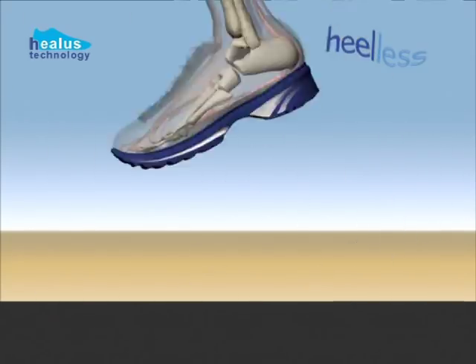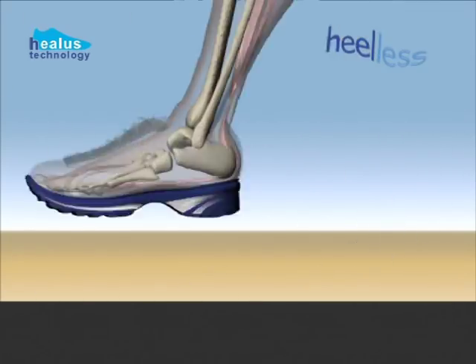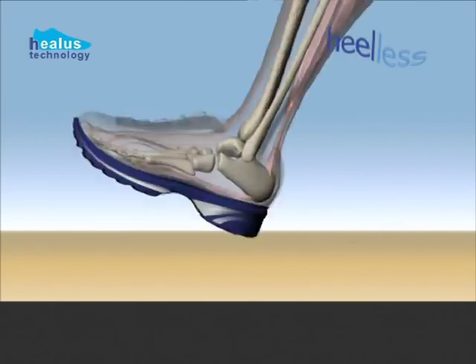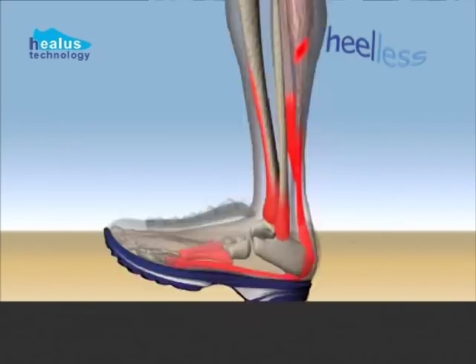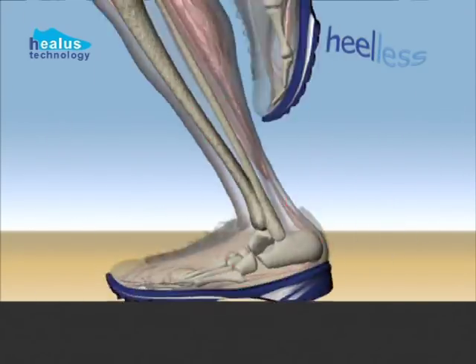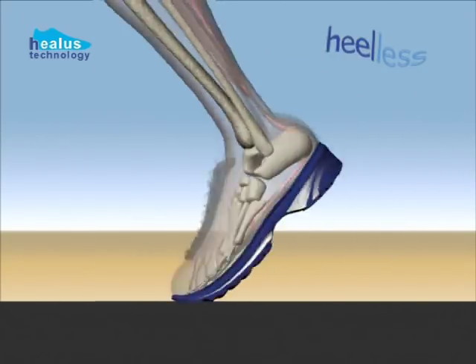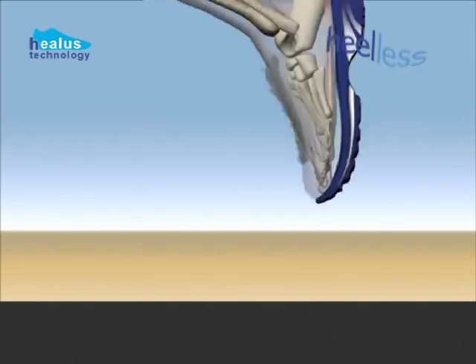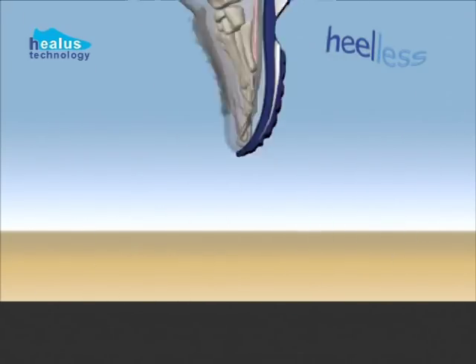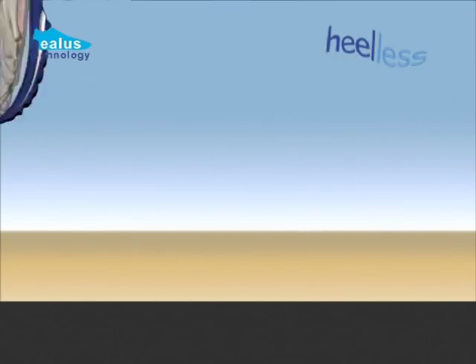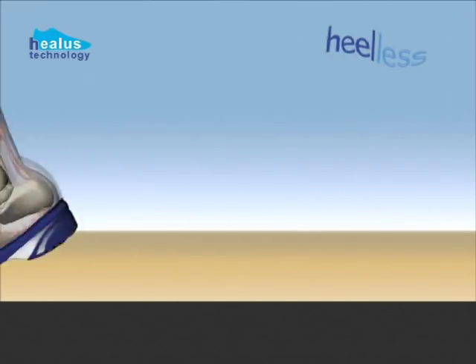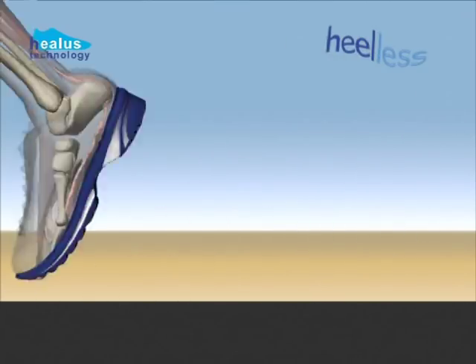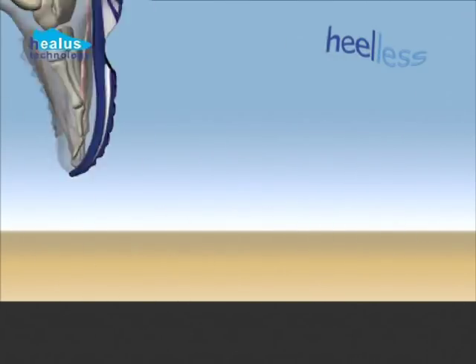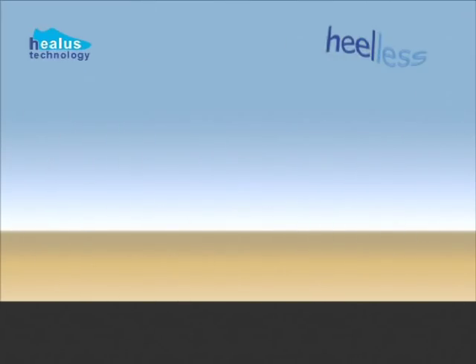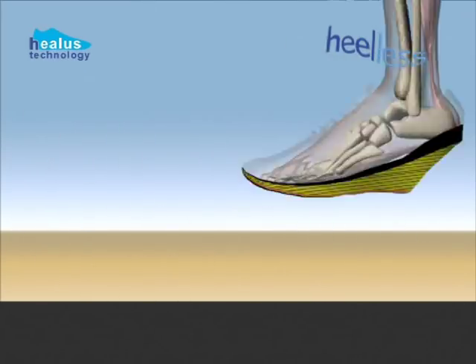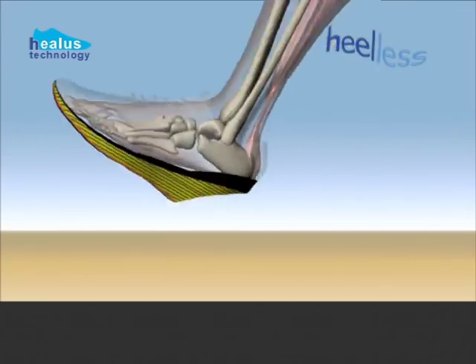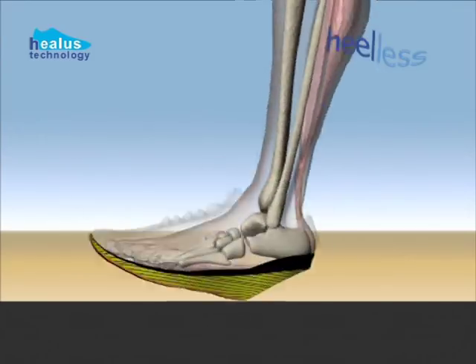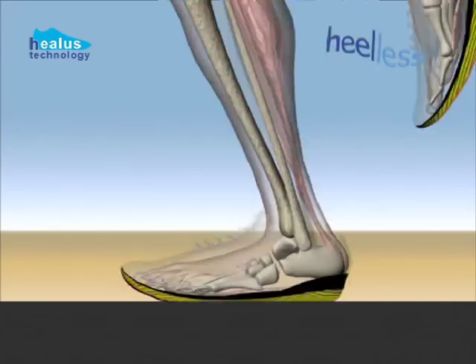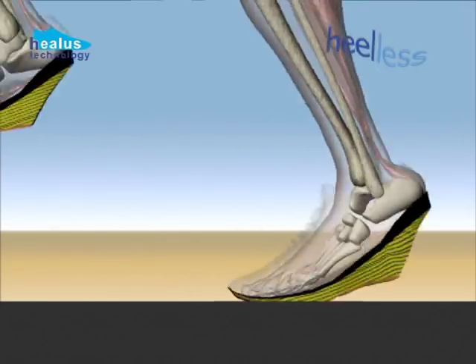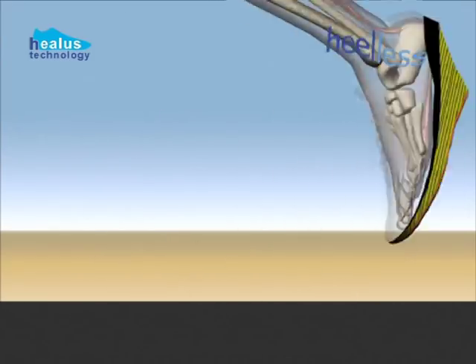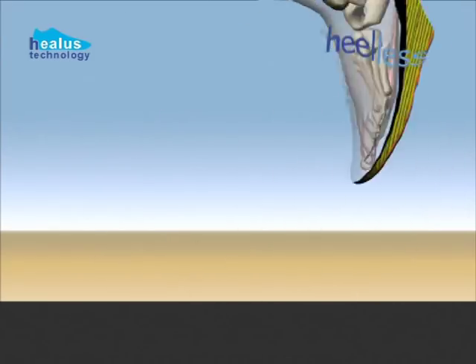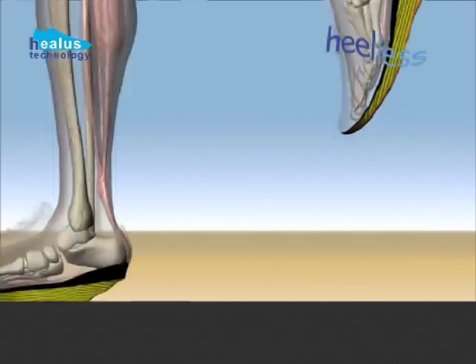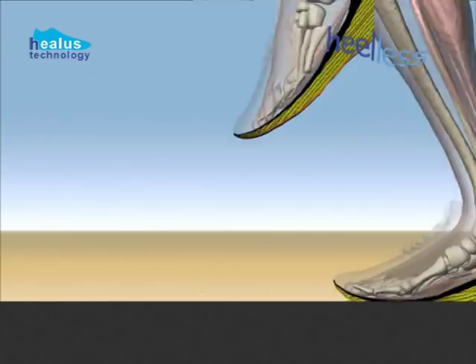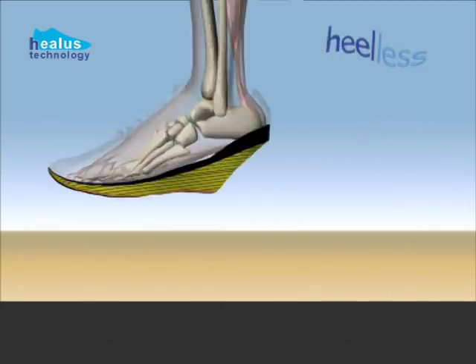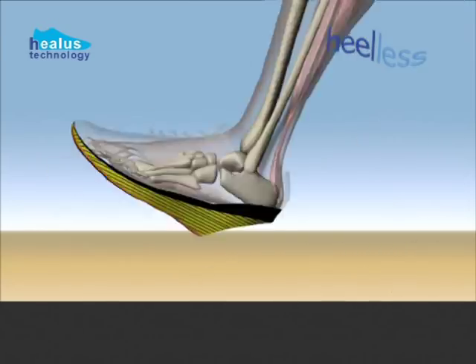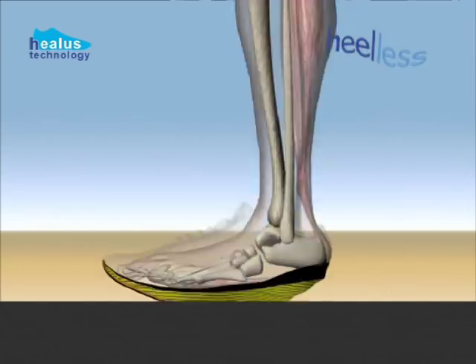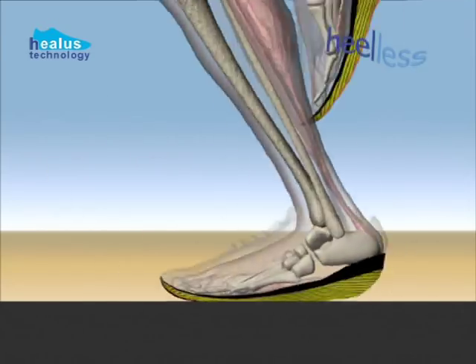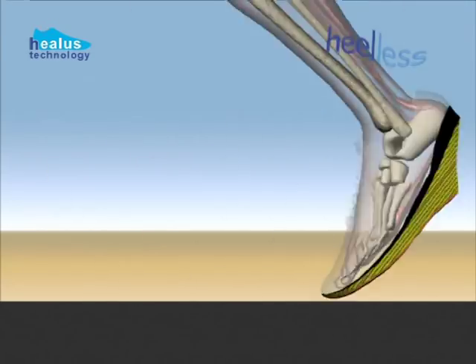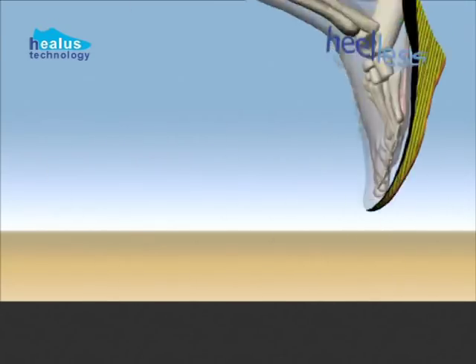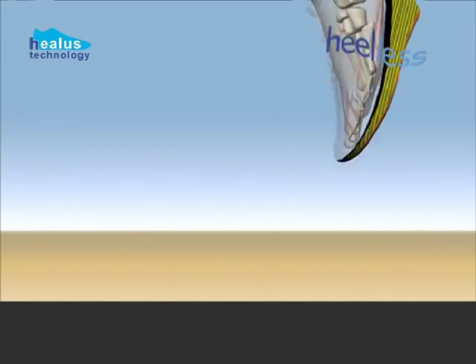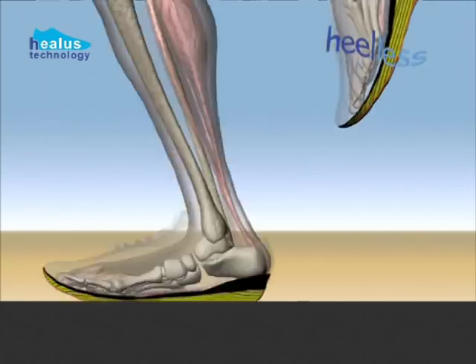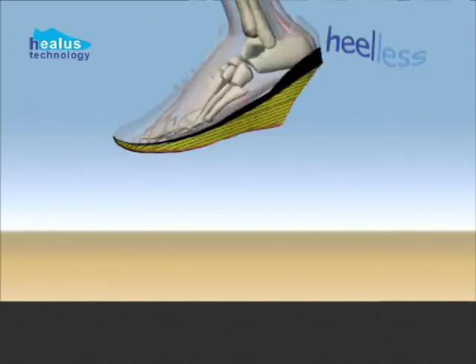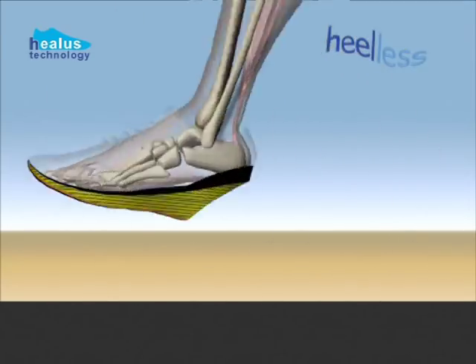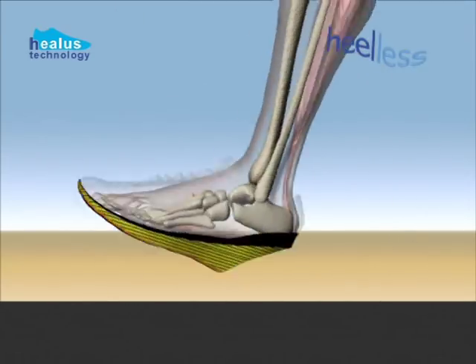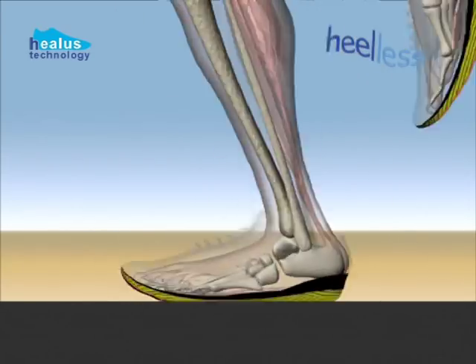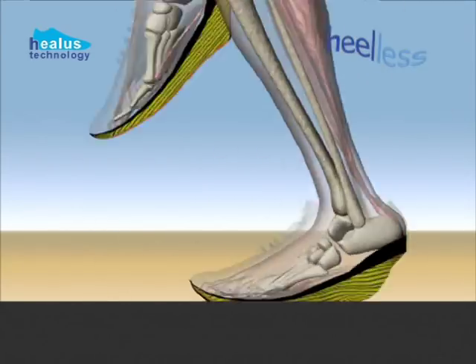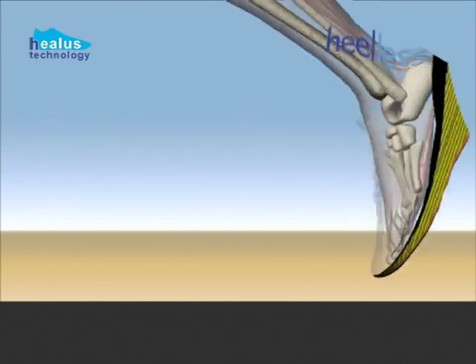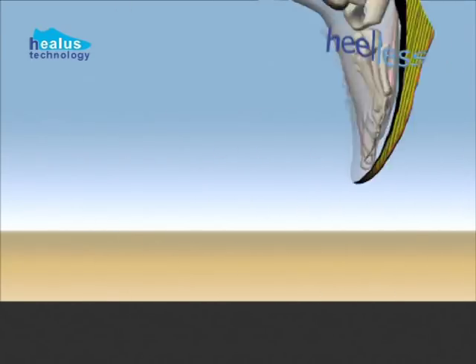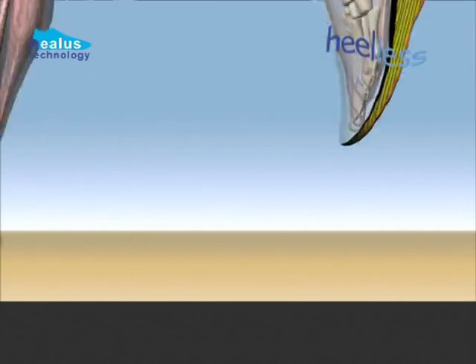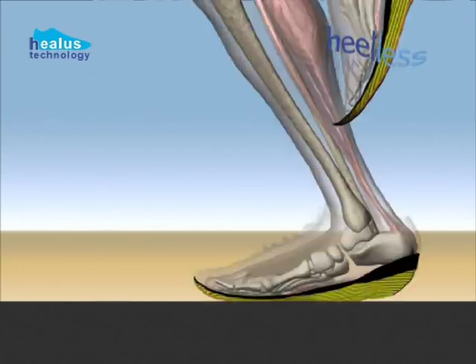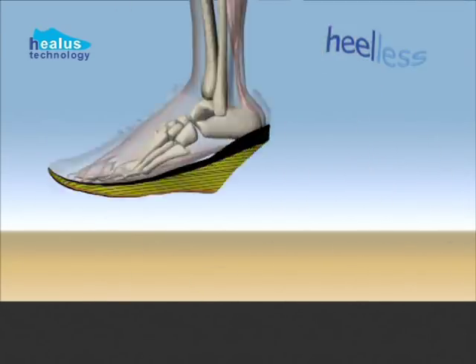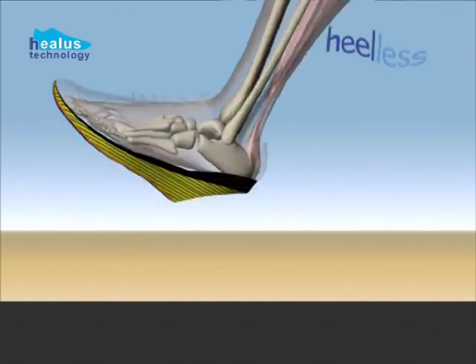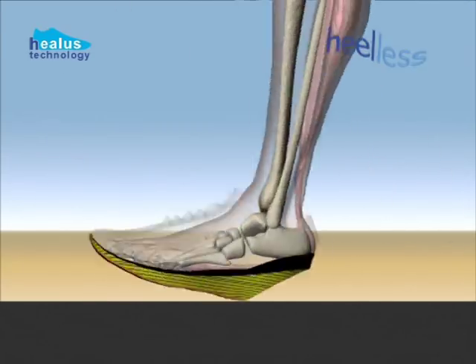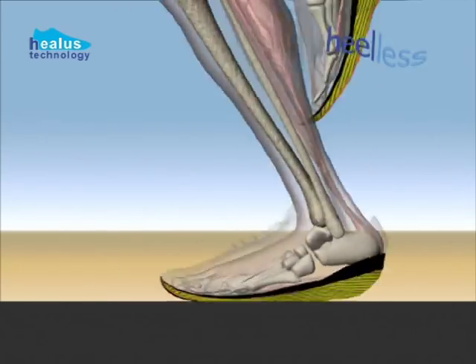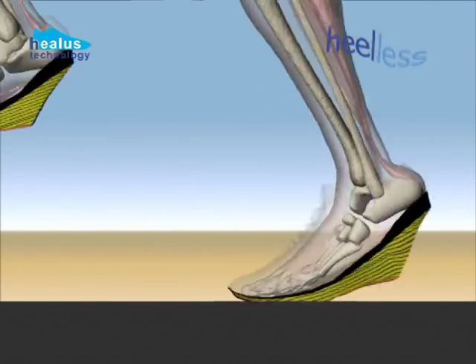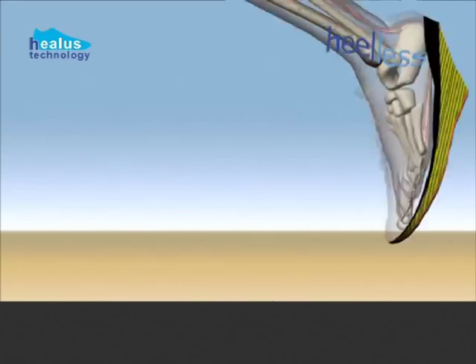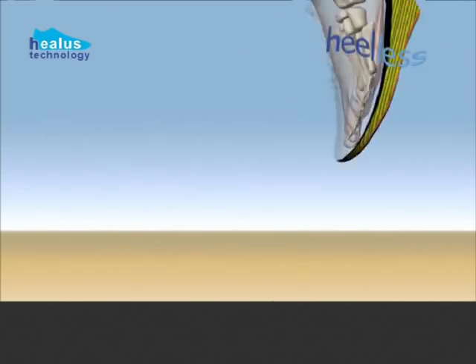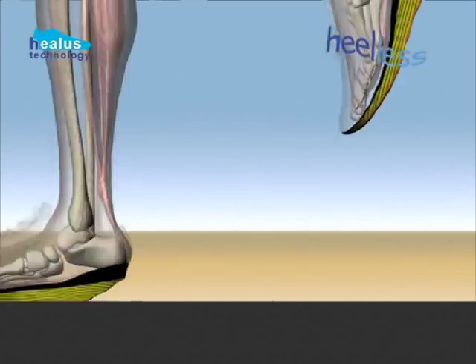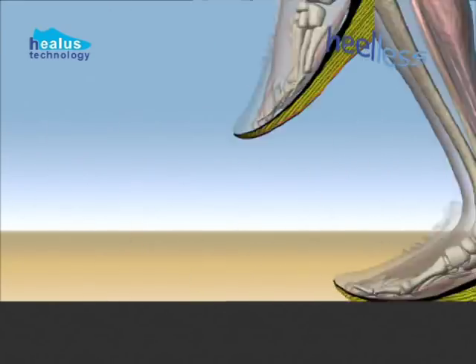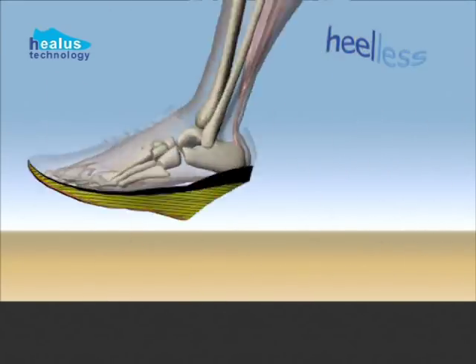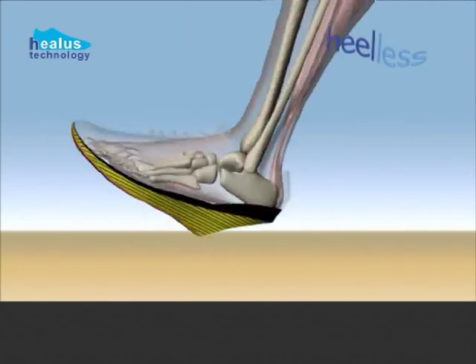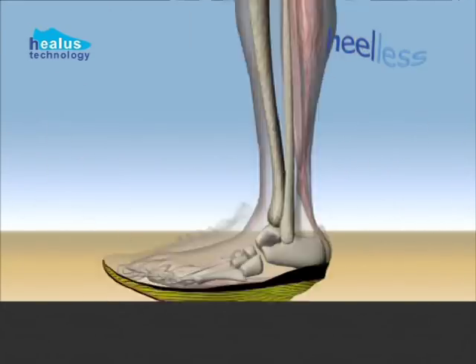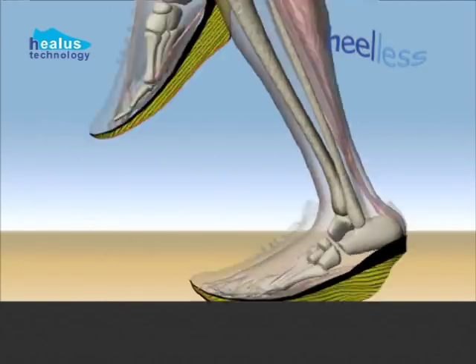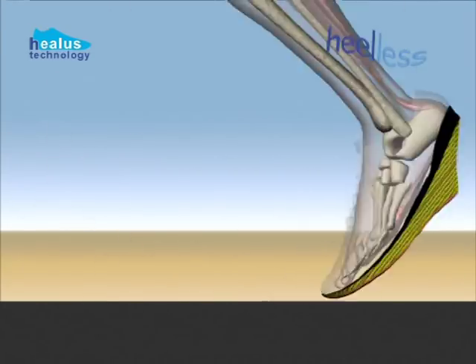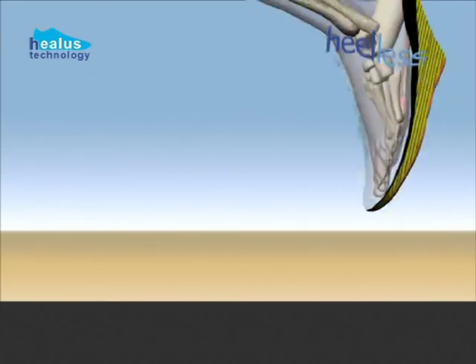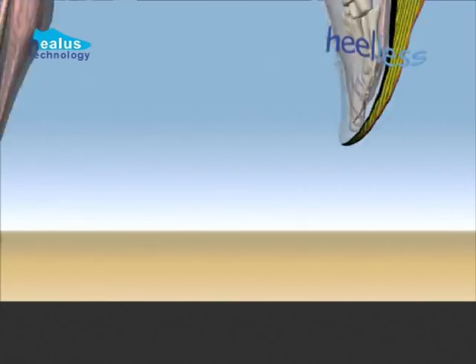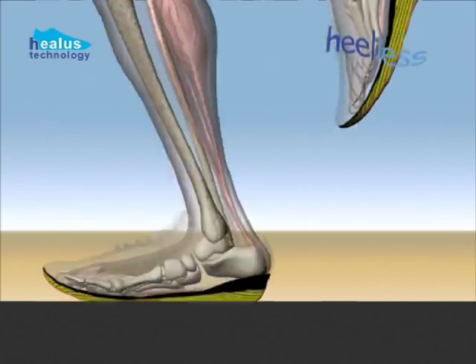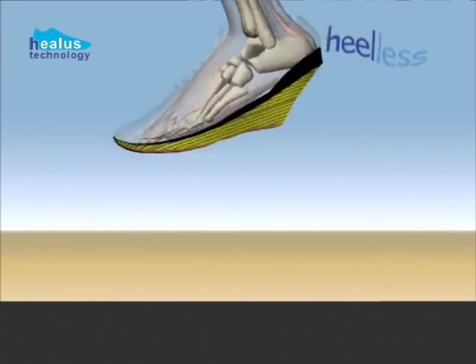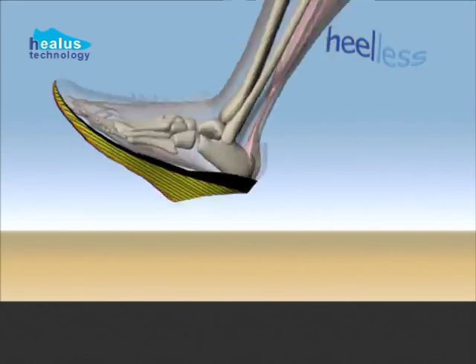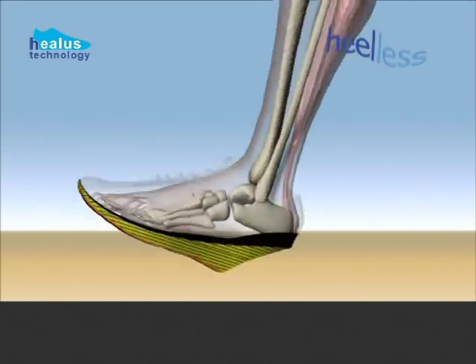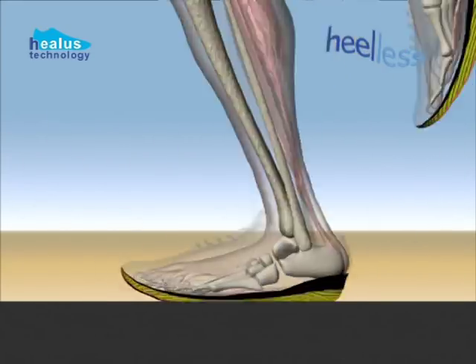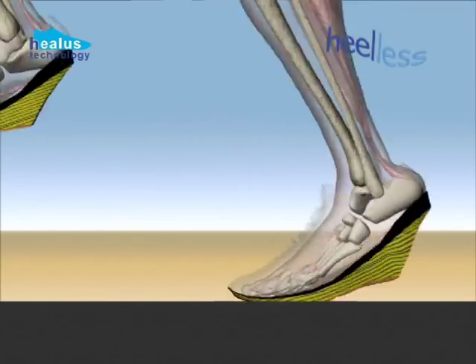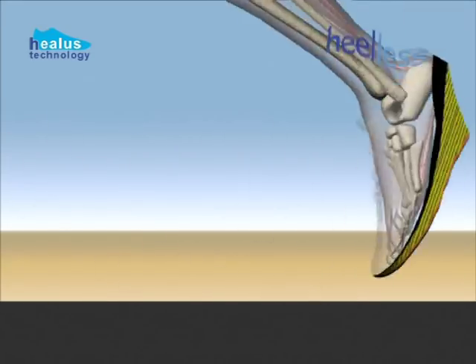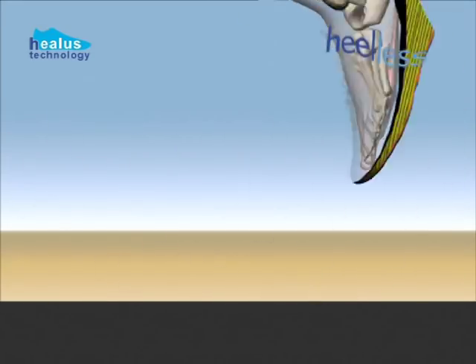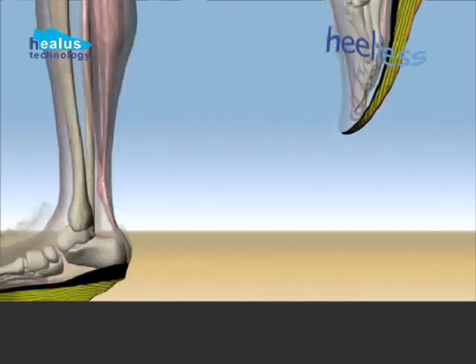Heelers running — running without a heel strike — ensures that the shock through your heel bone can be avoided altogether.